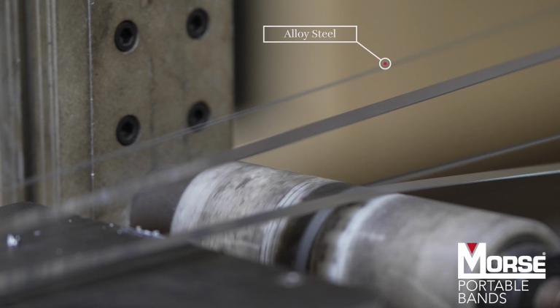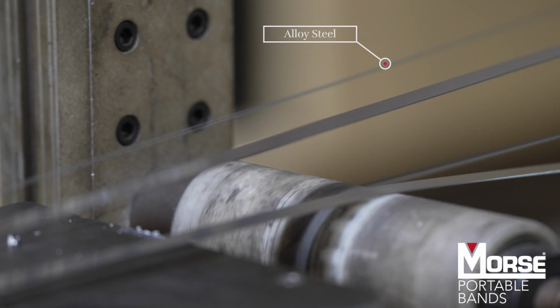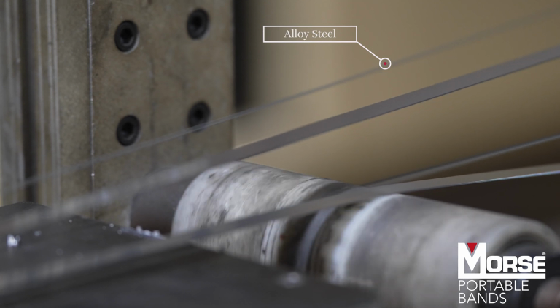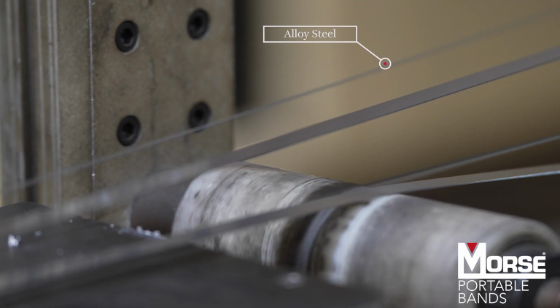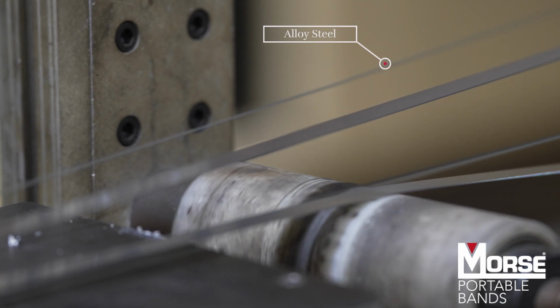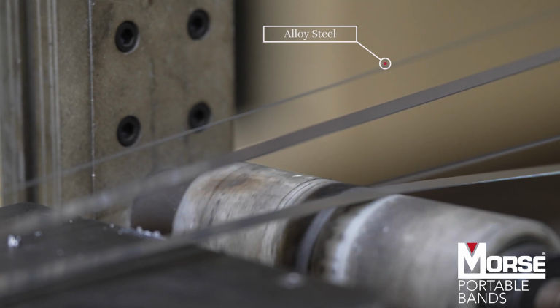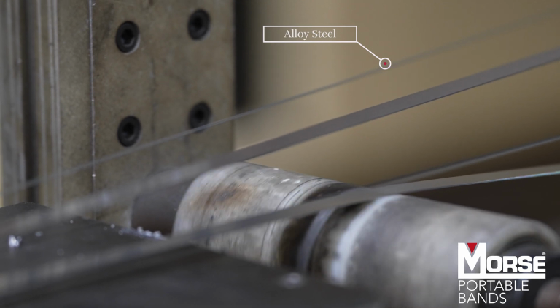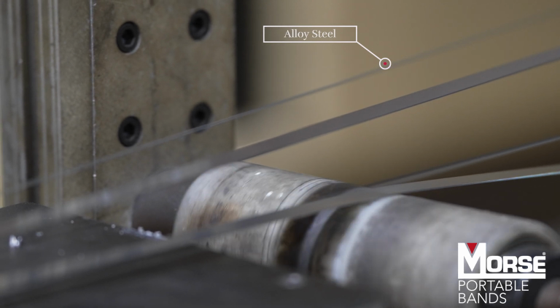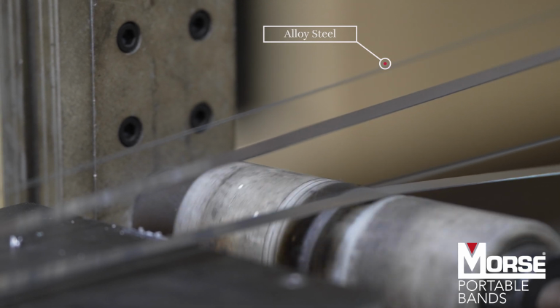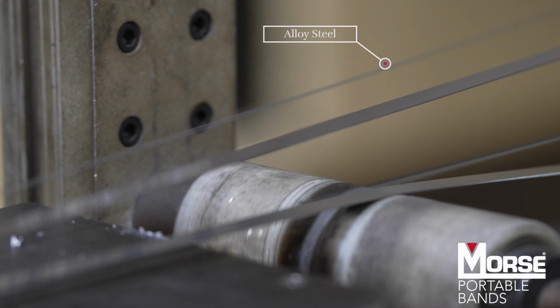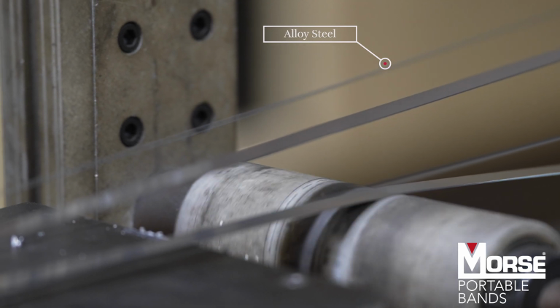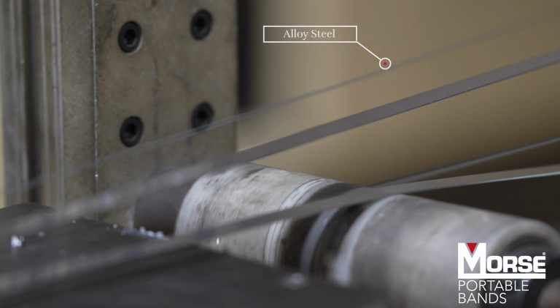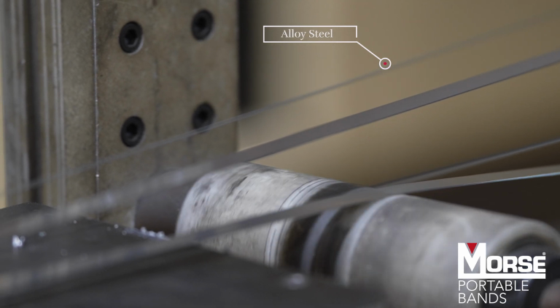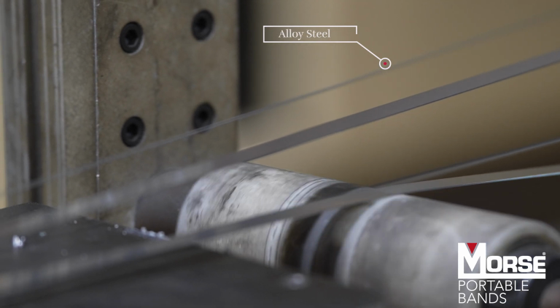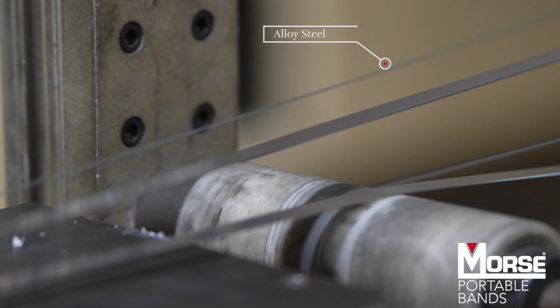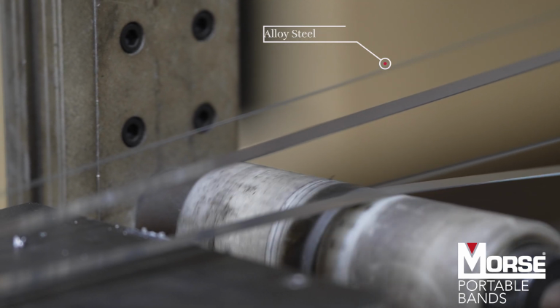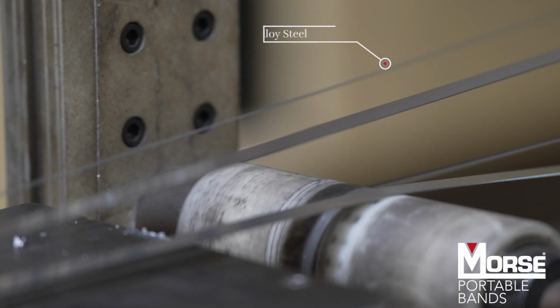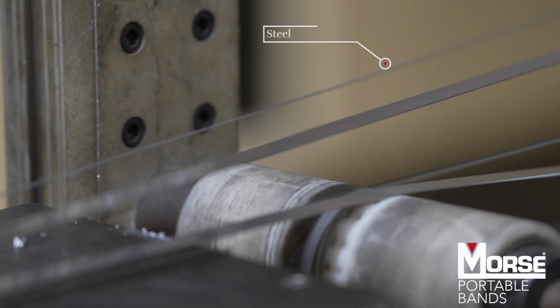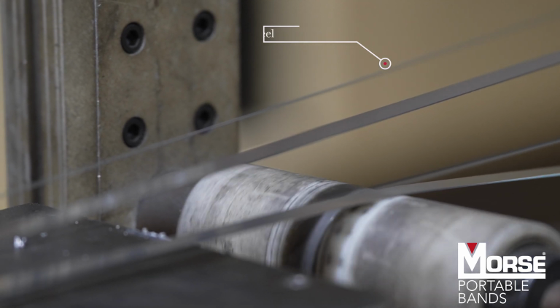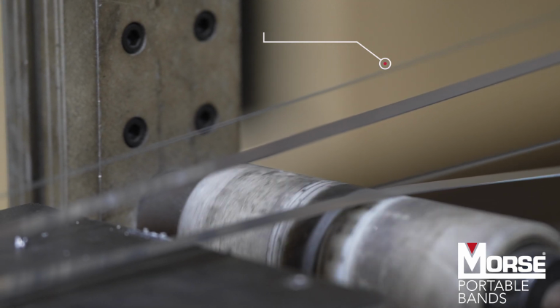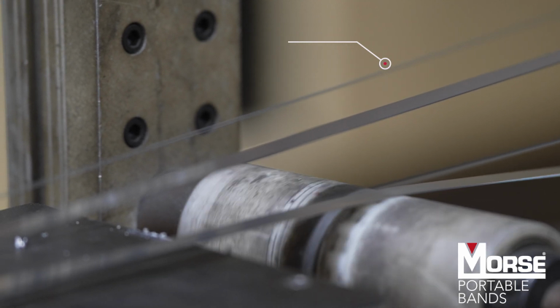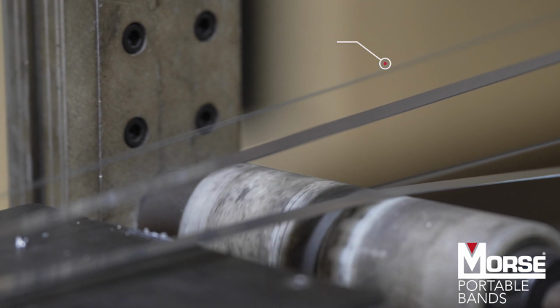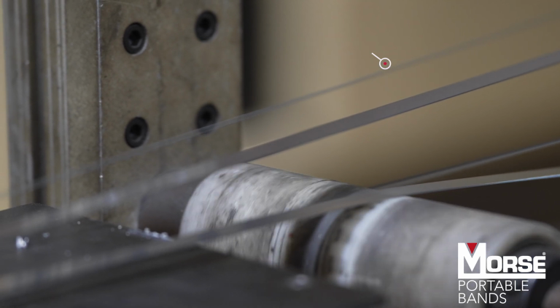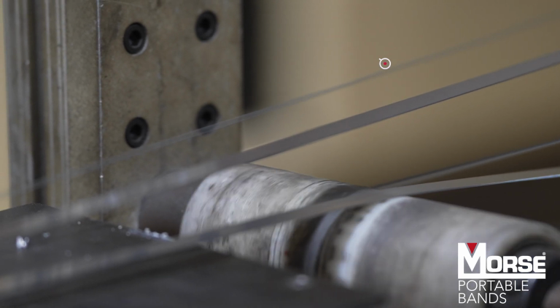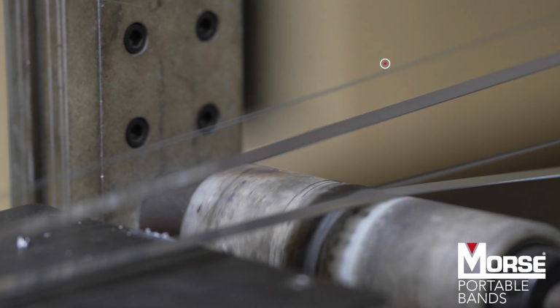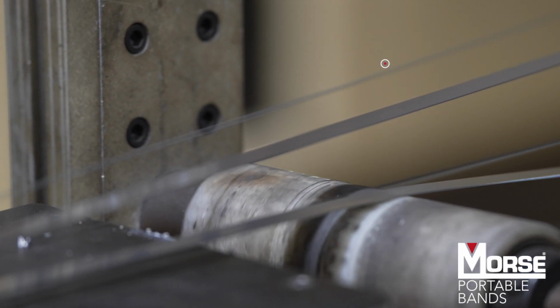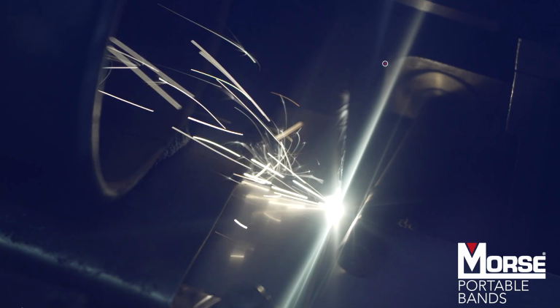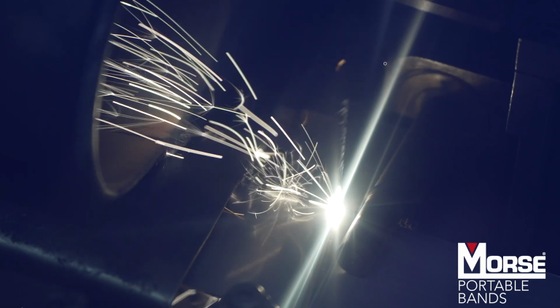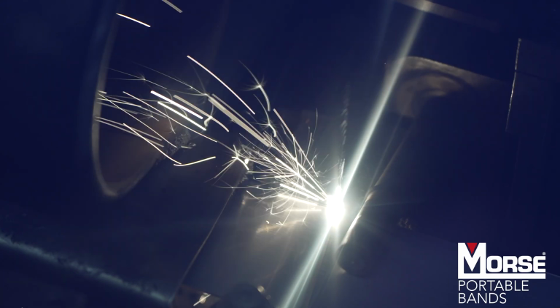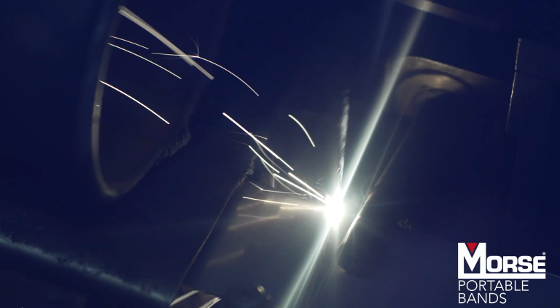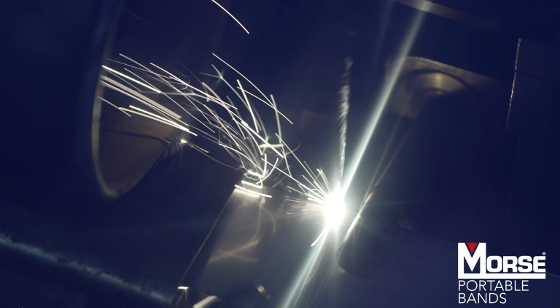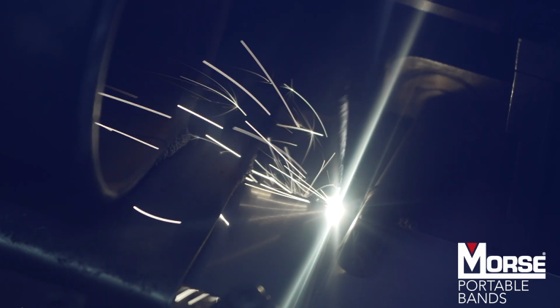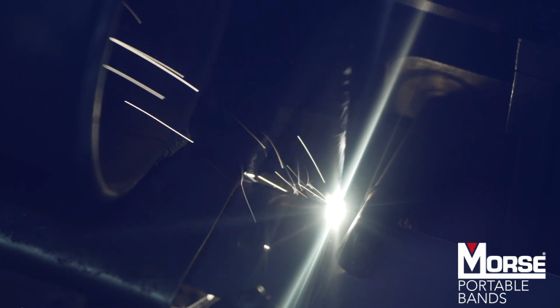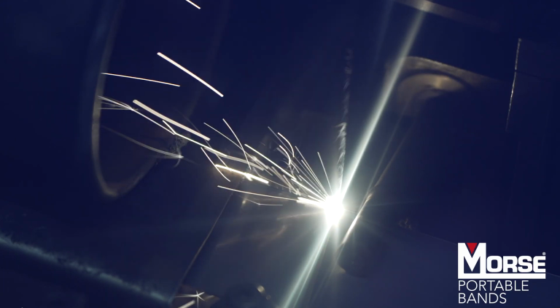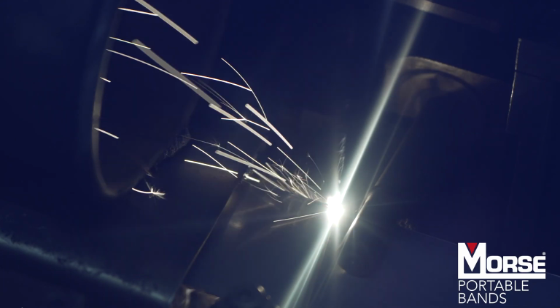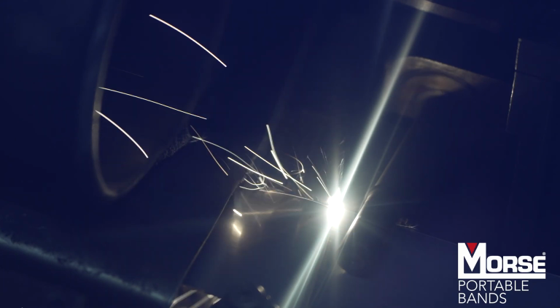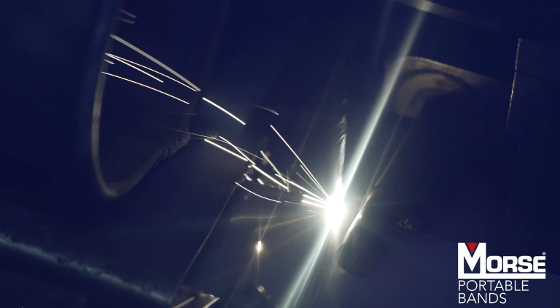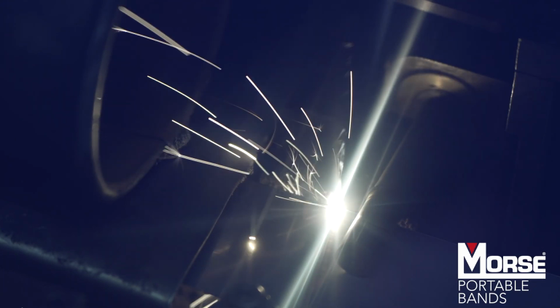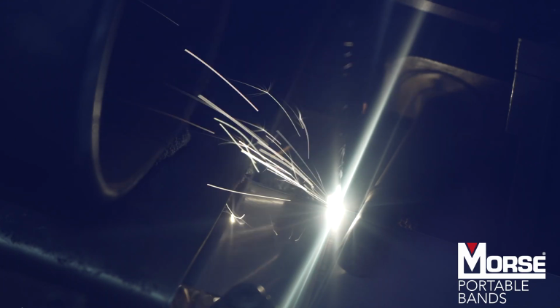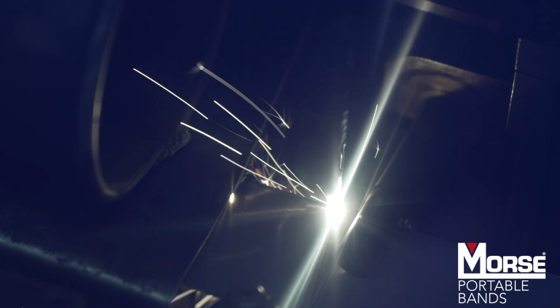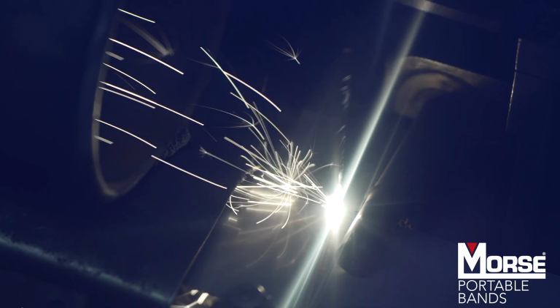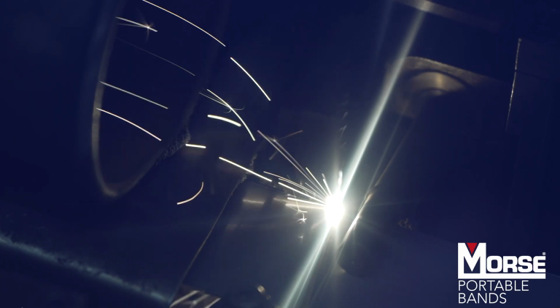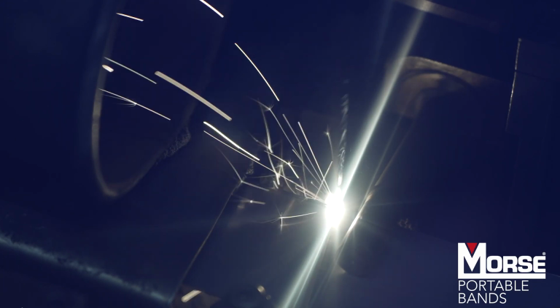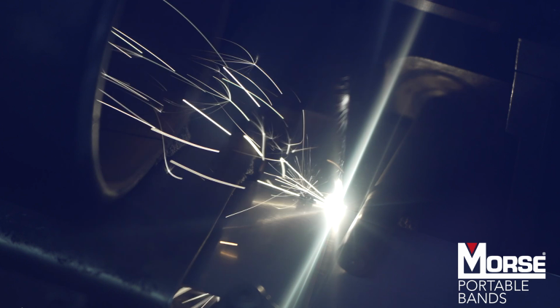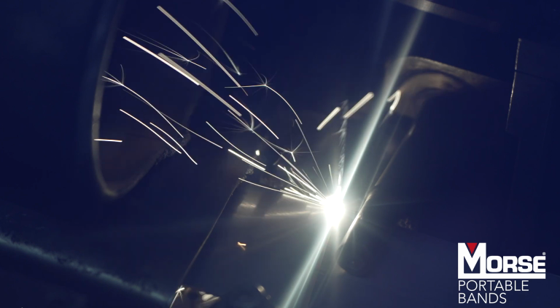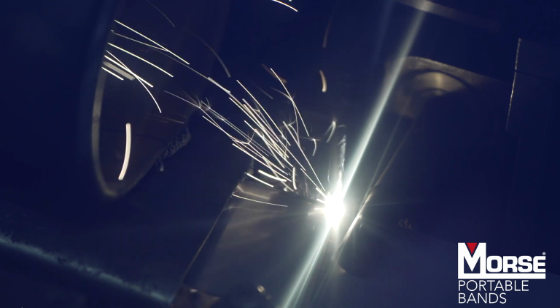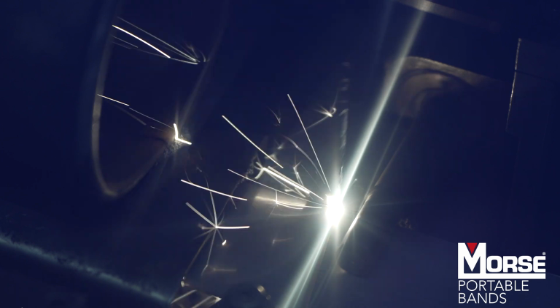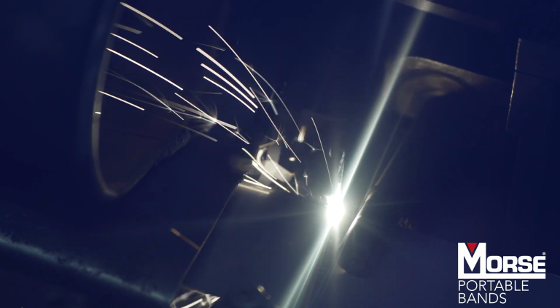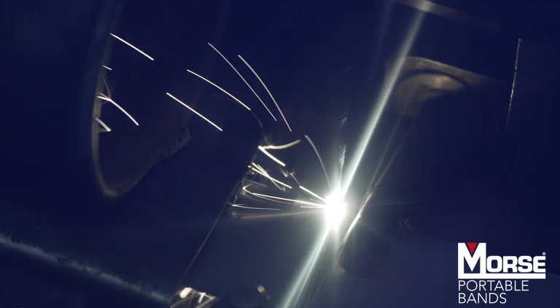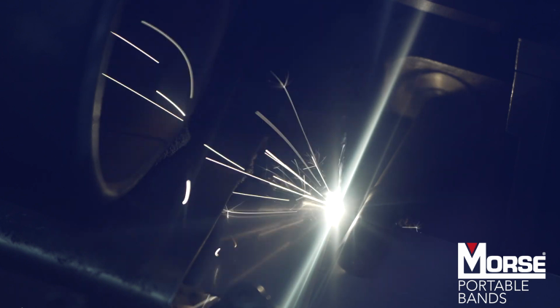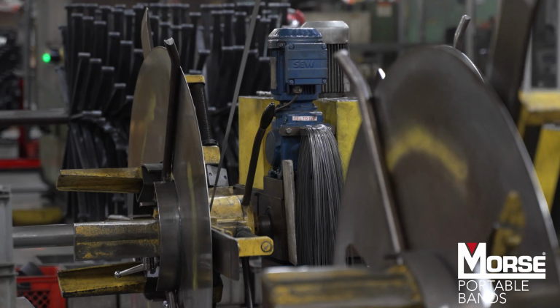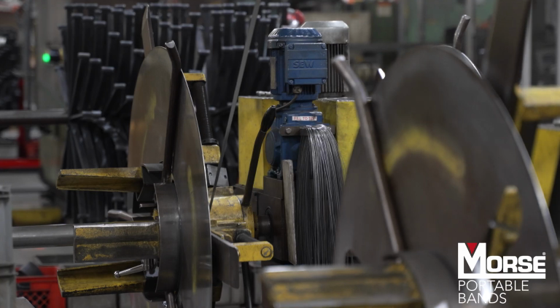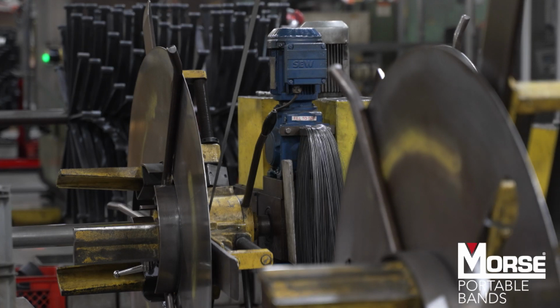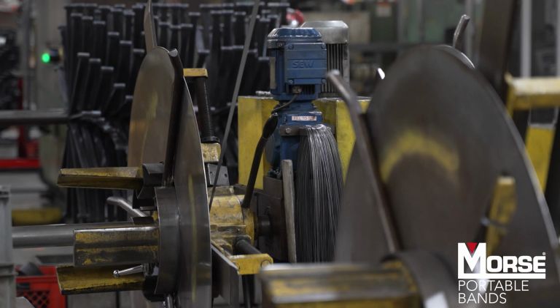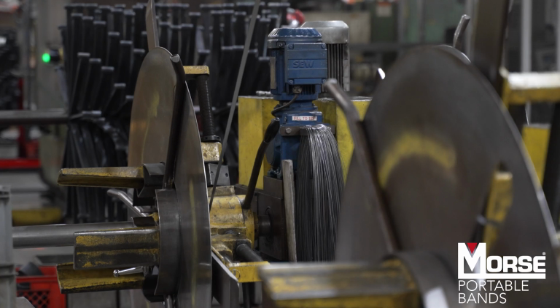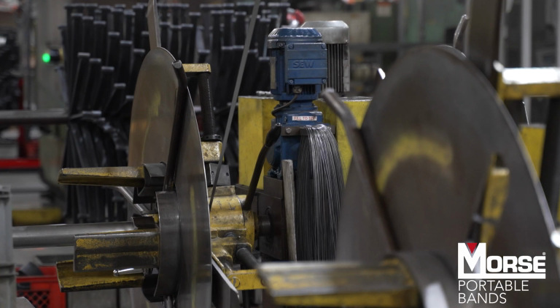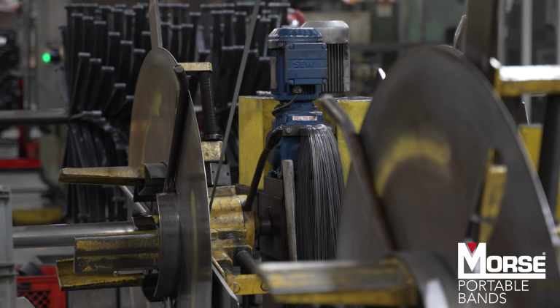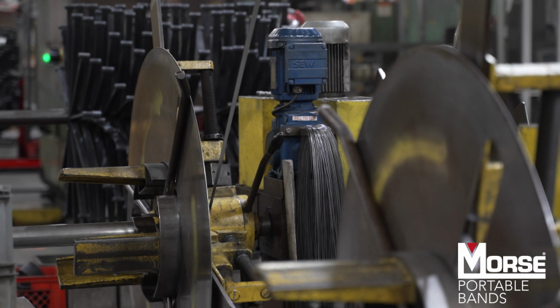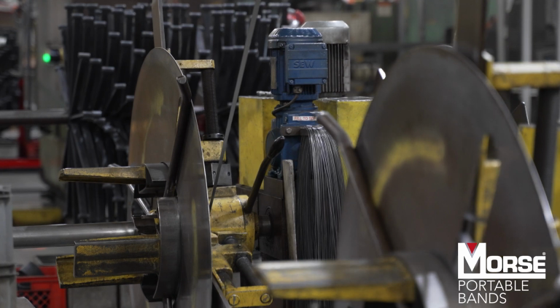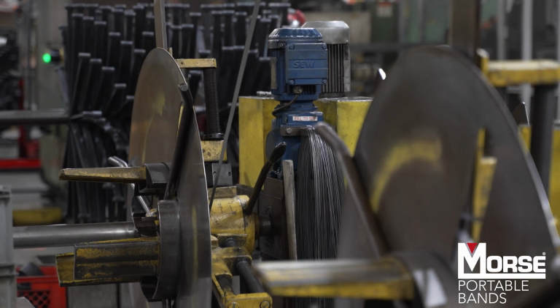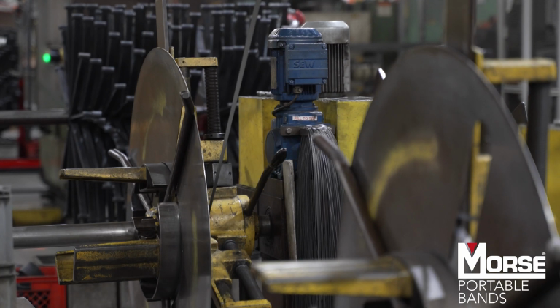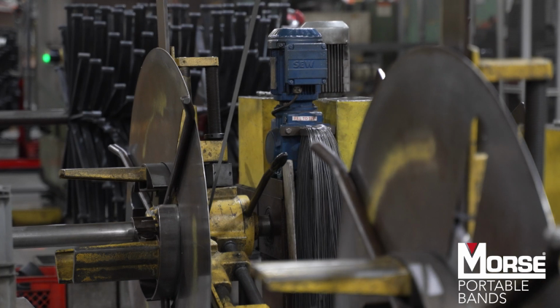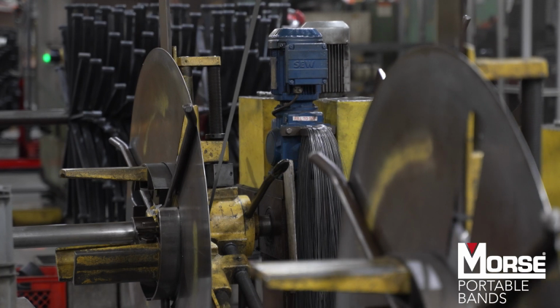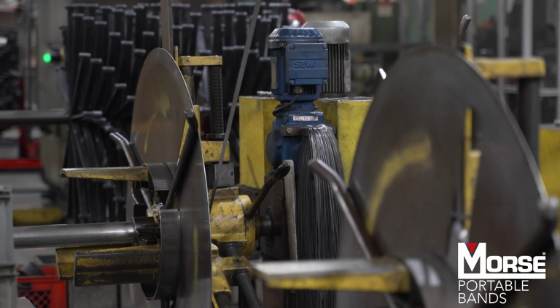The two strips are joined together using a laser welding process that melts them together. We then wrap the welded strip into large coils.